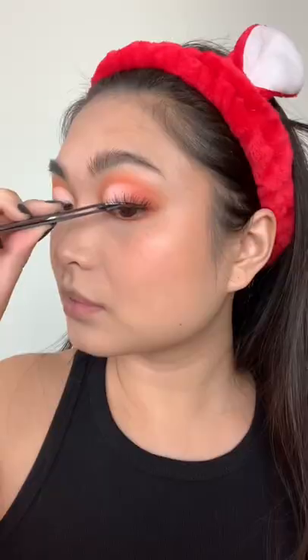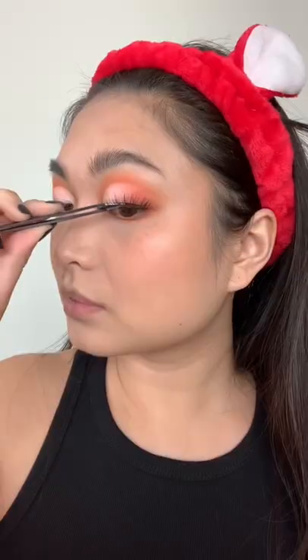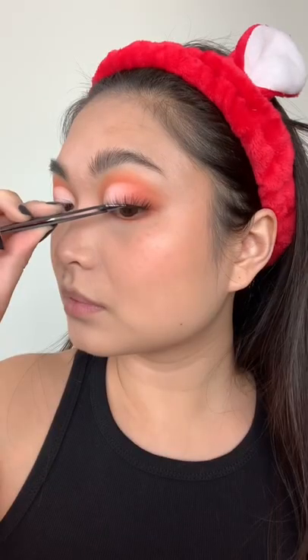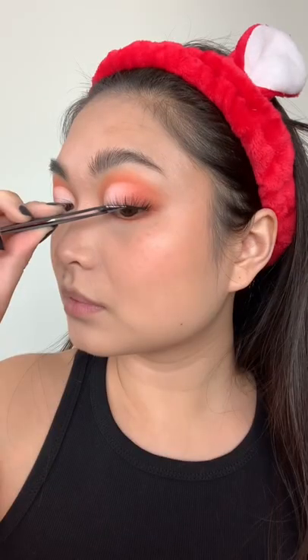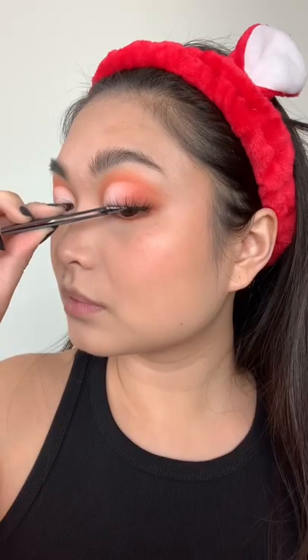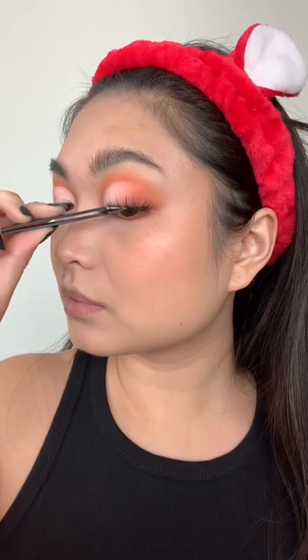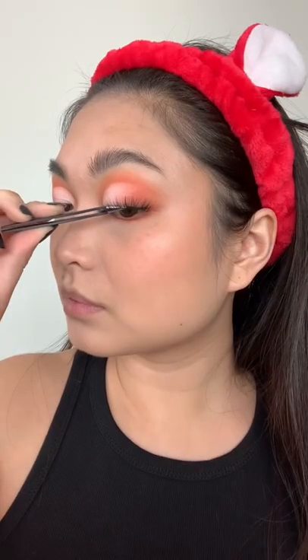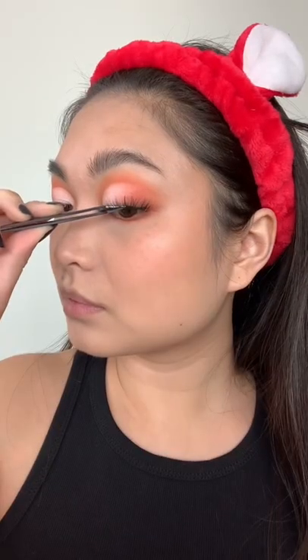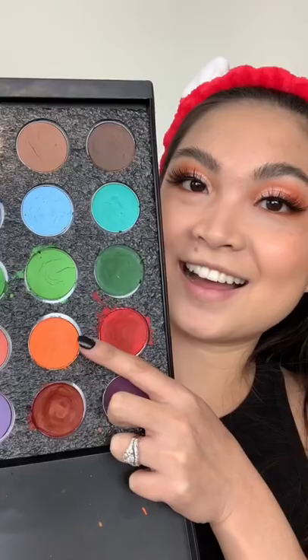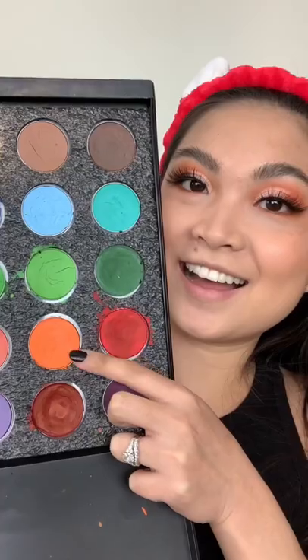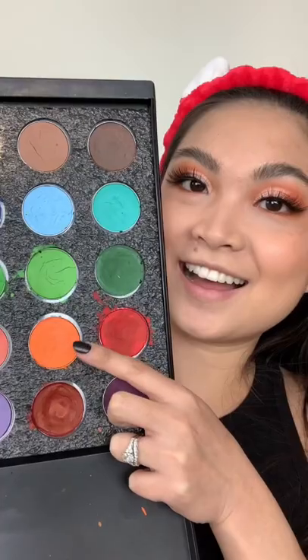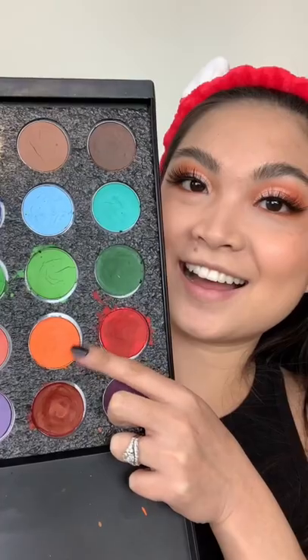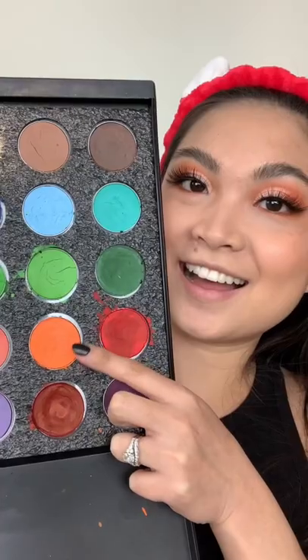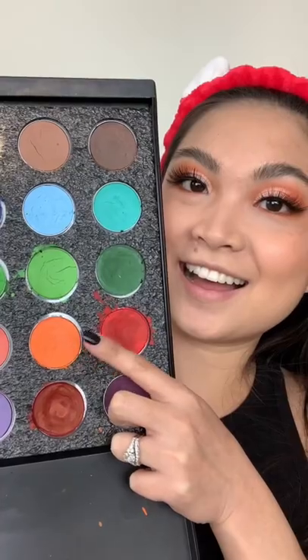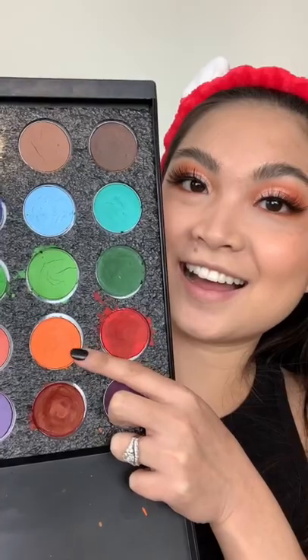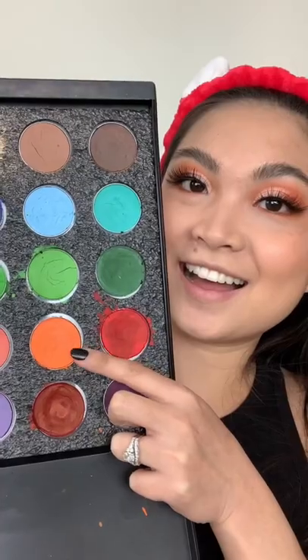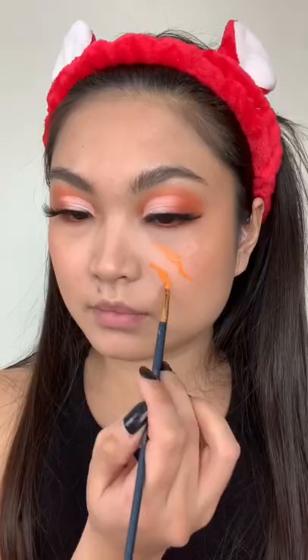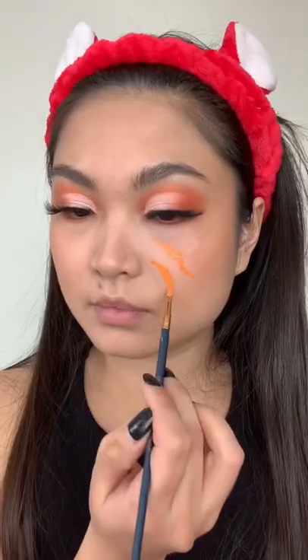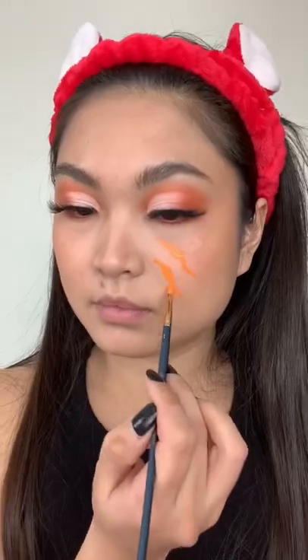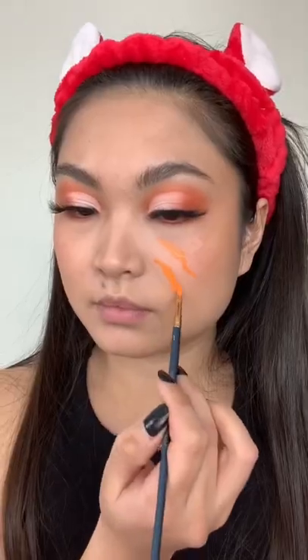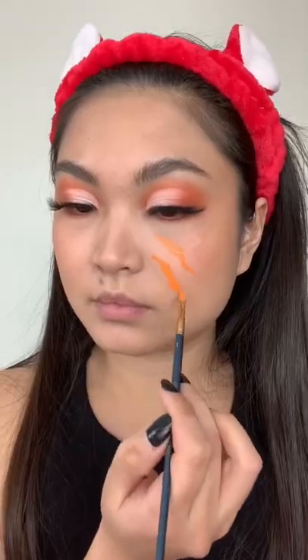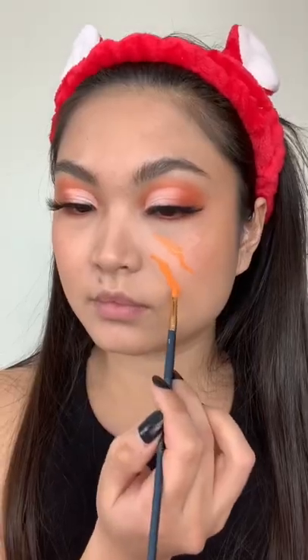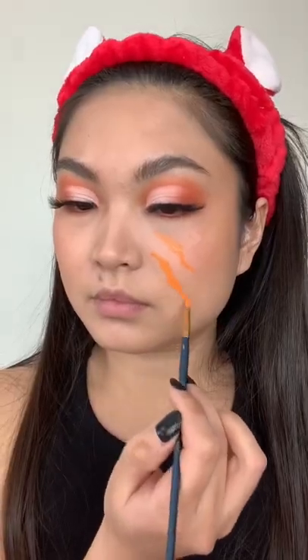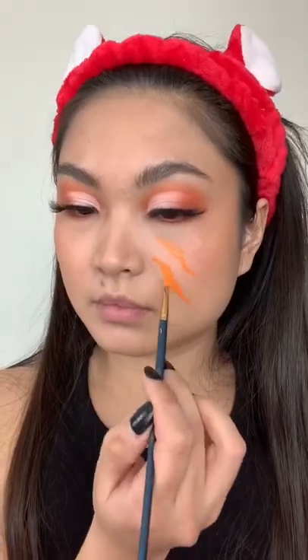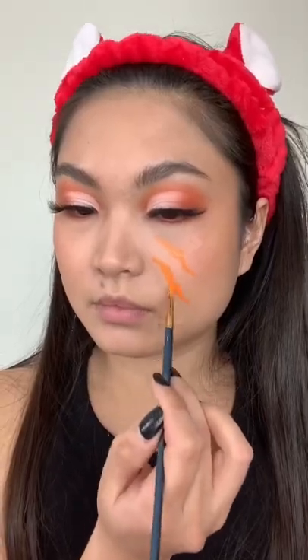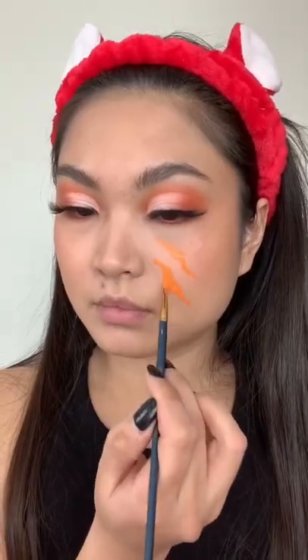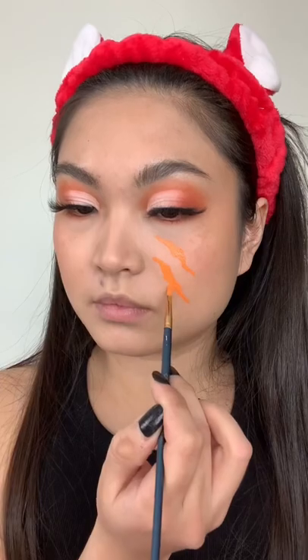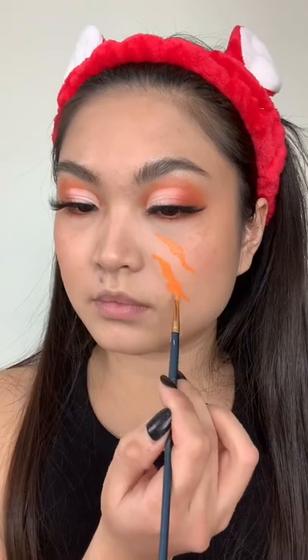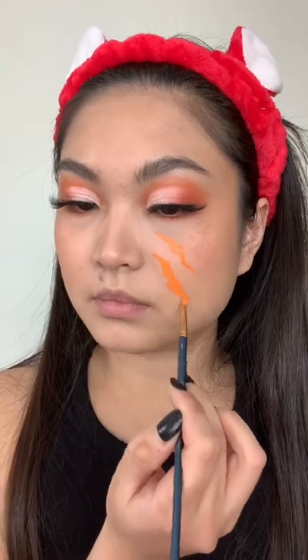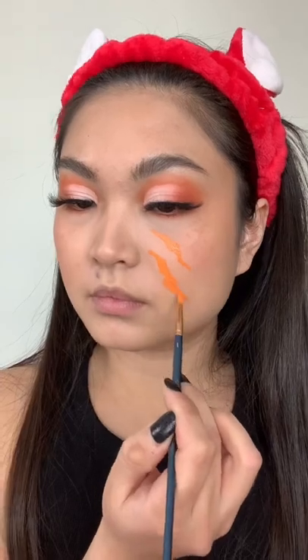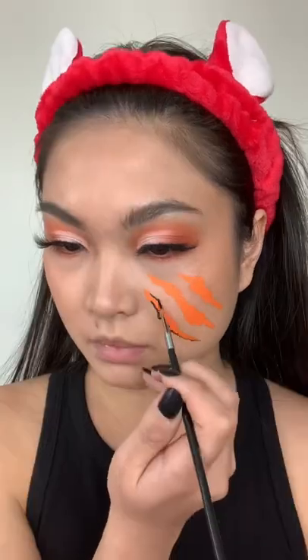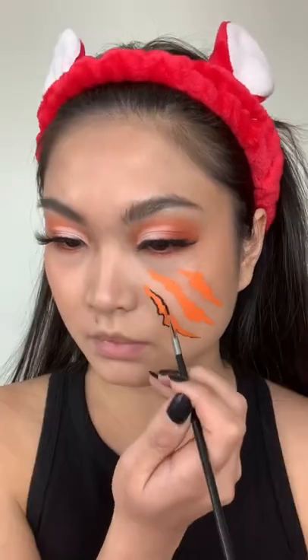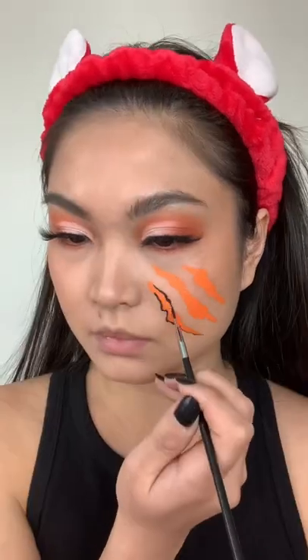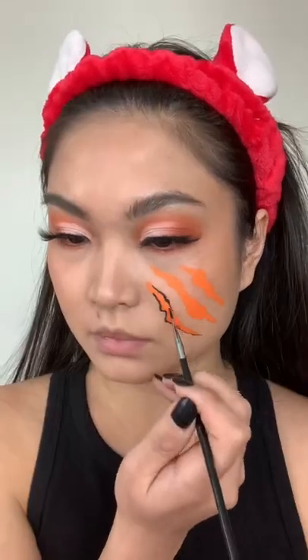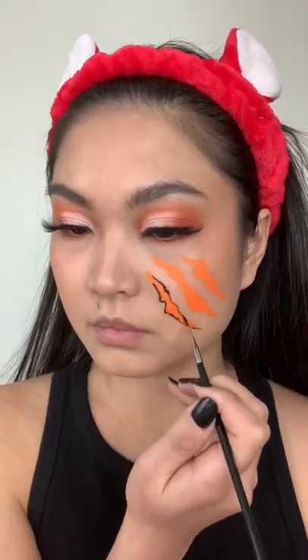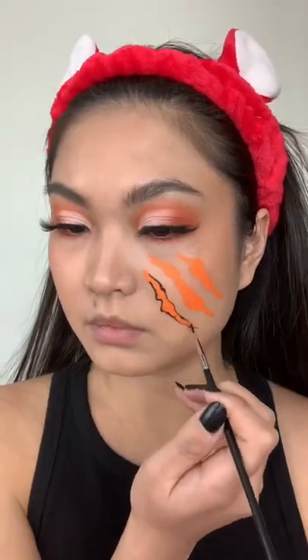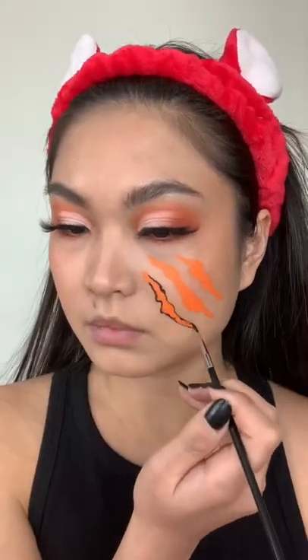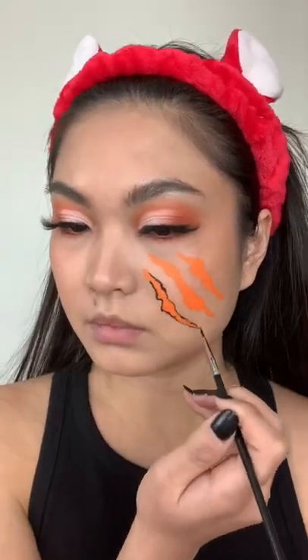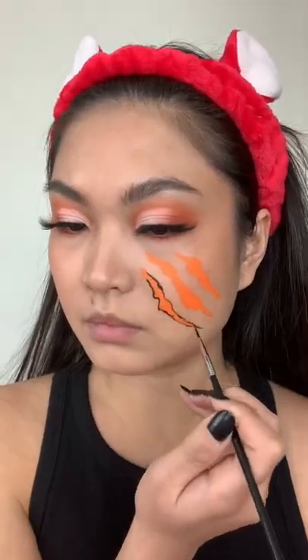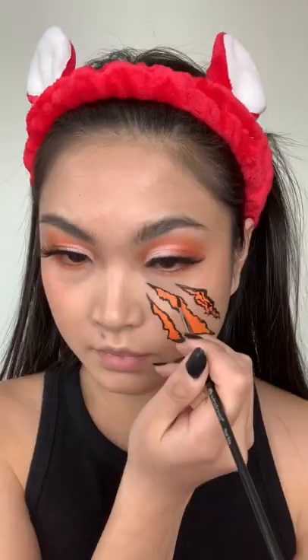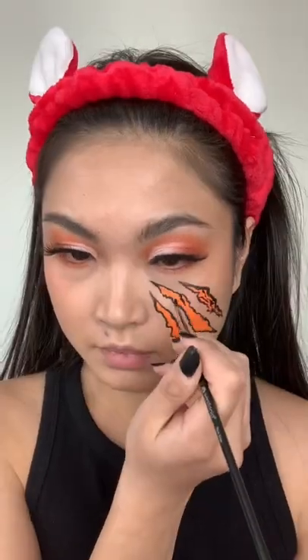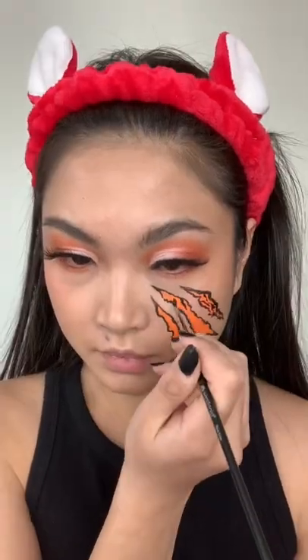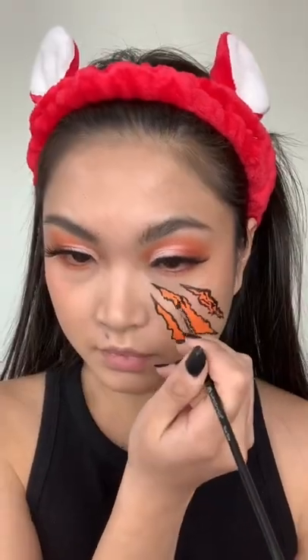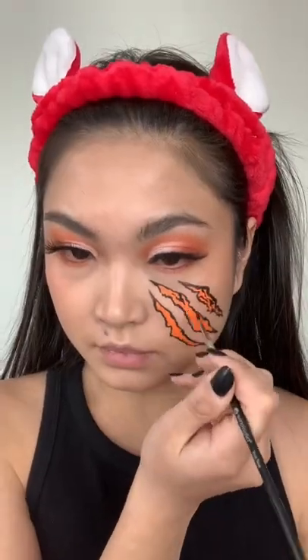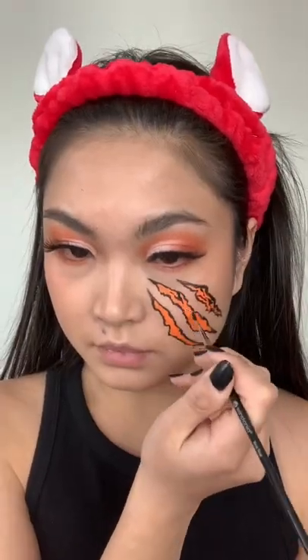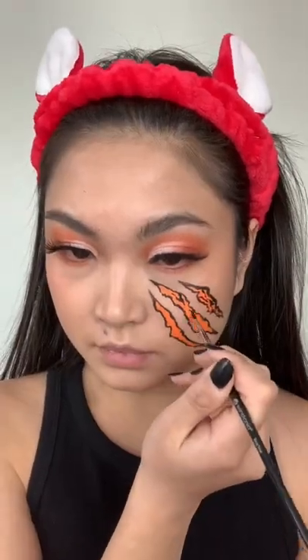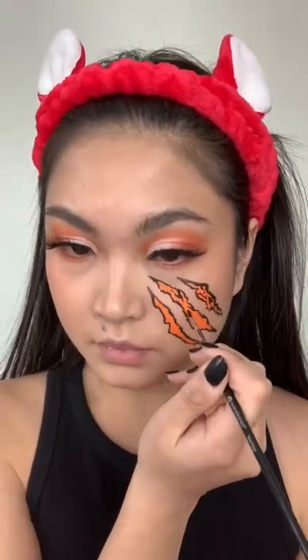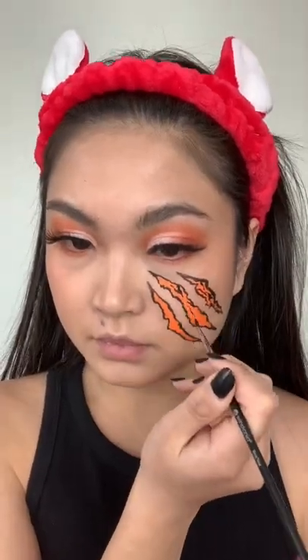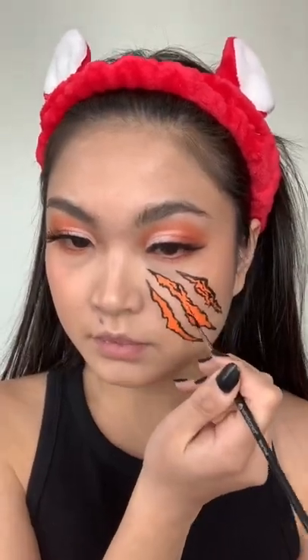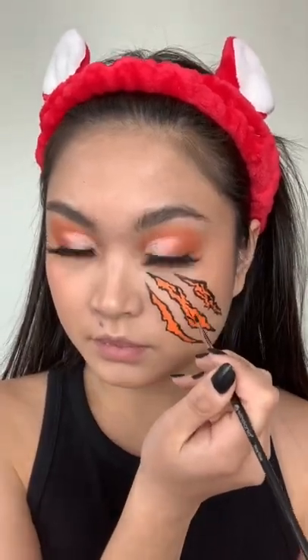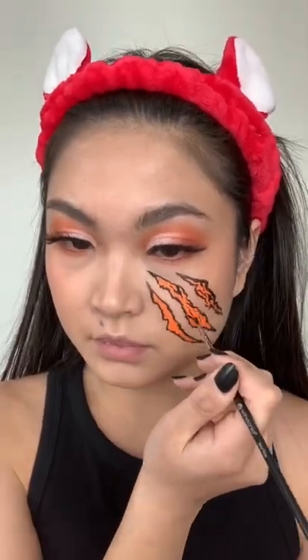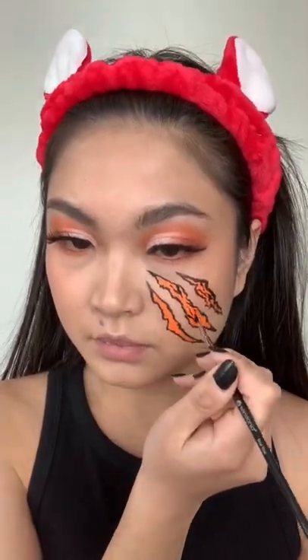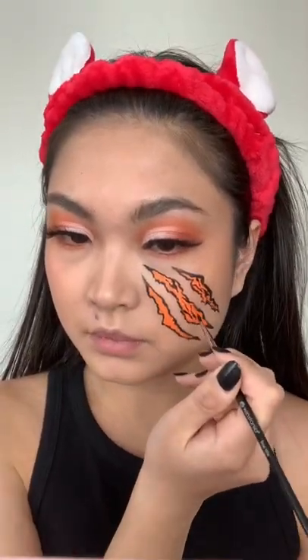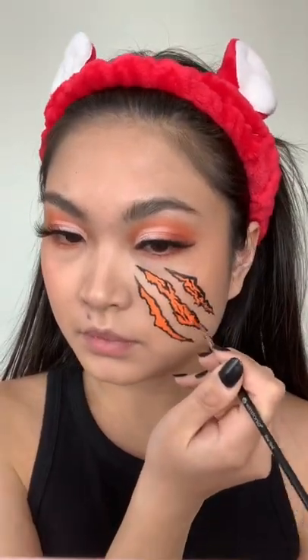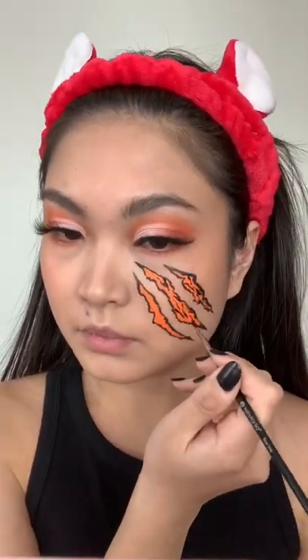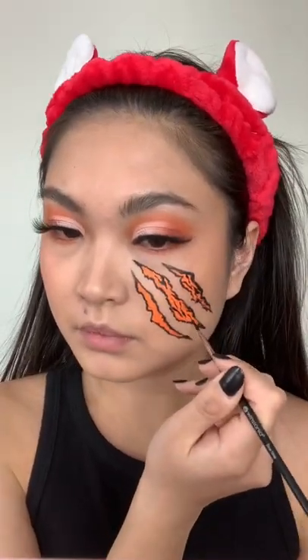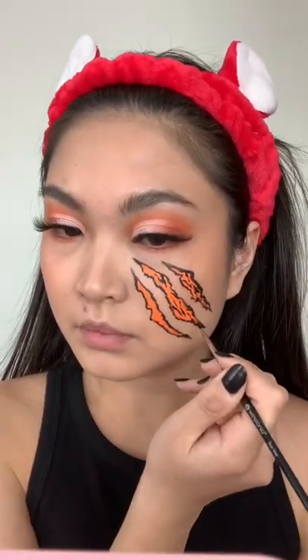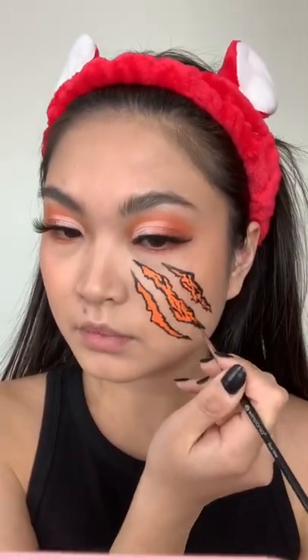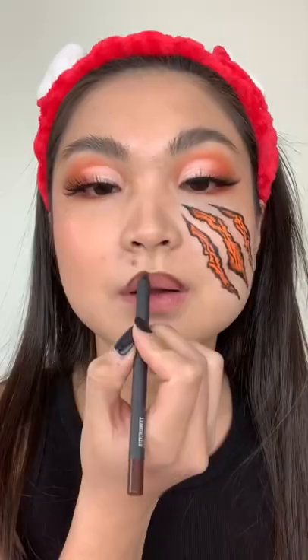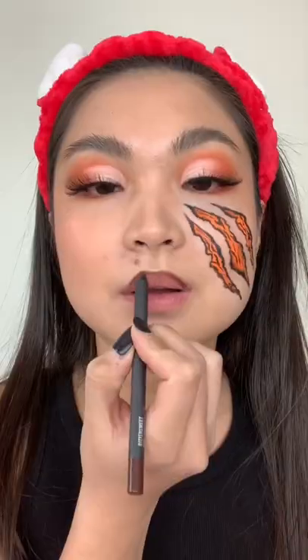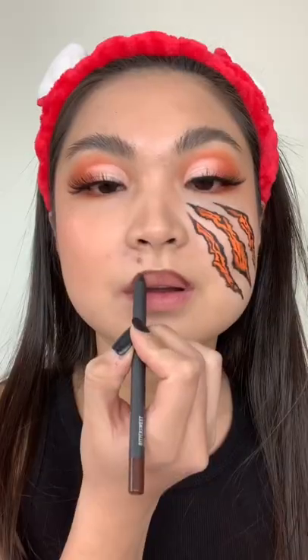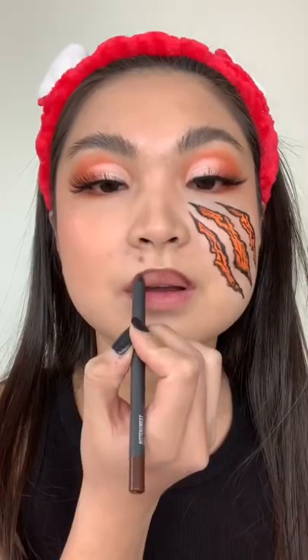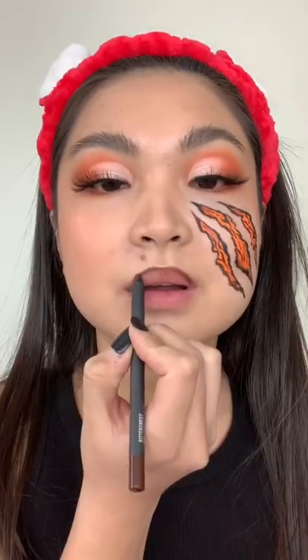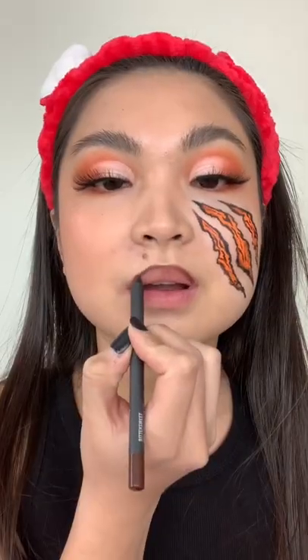Next, you're going to apply some lashes and move on to face paint. Take orange and black face paint, and you can outline the orange face paint with the black and paint on some tiger stripes.